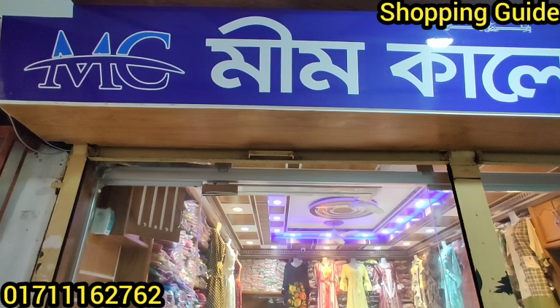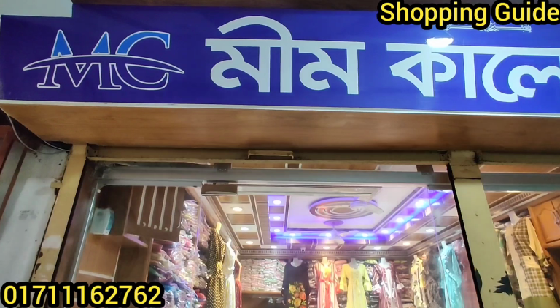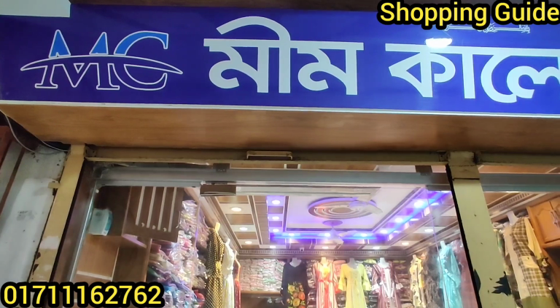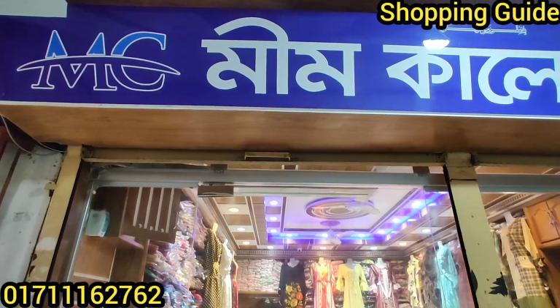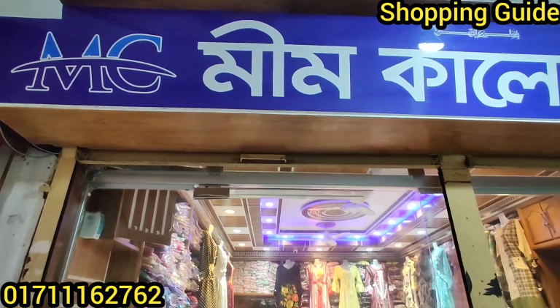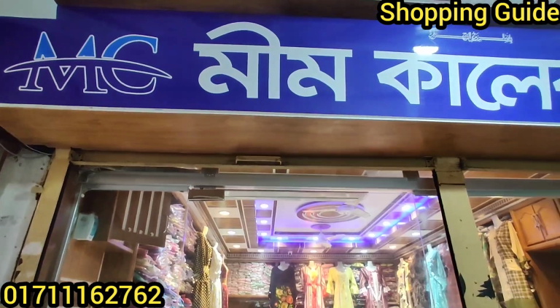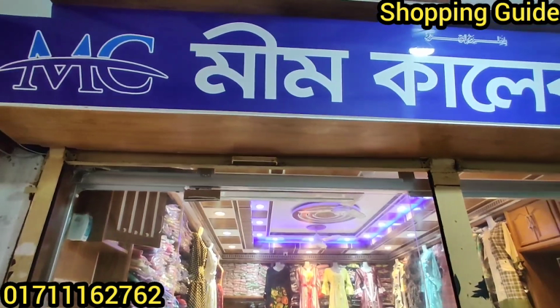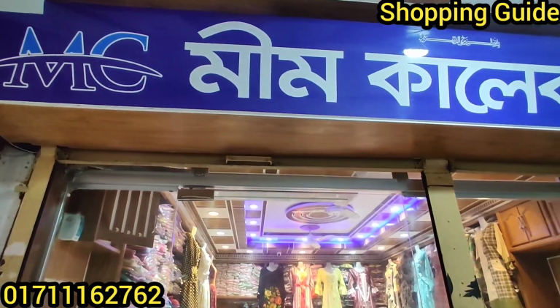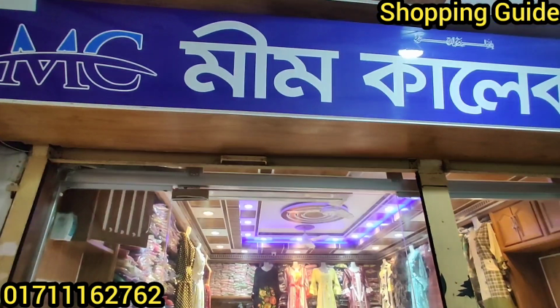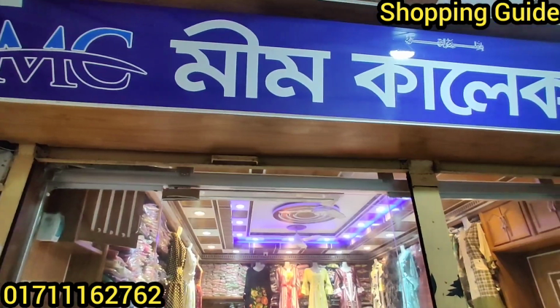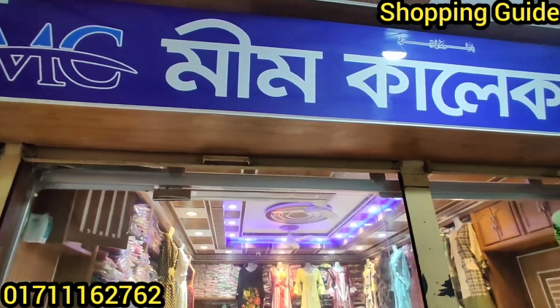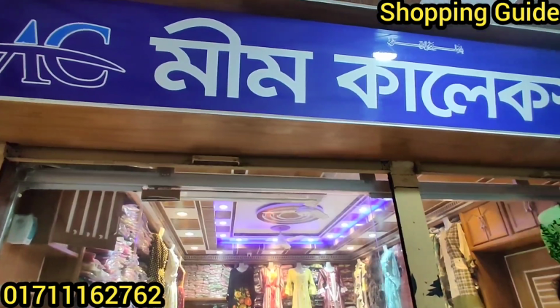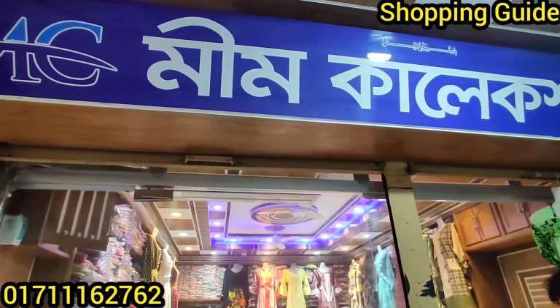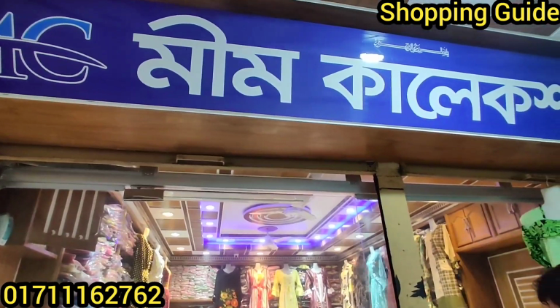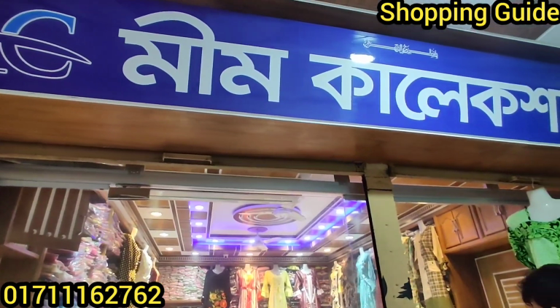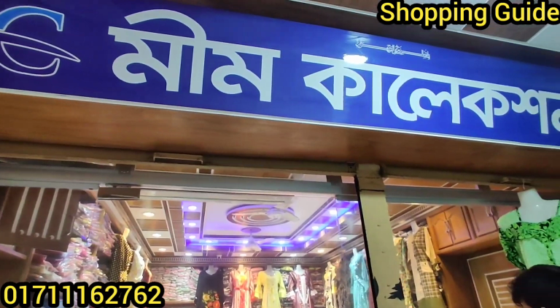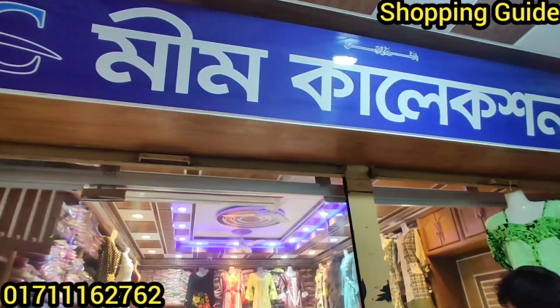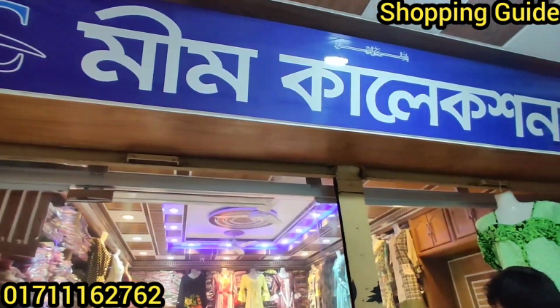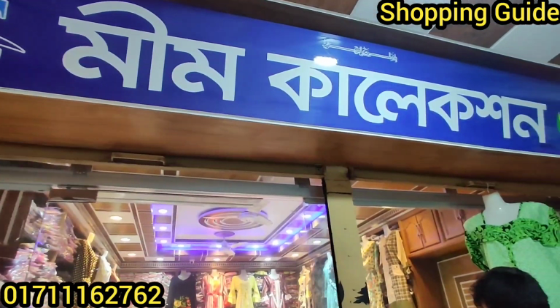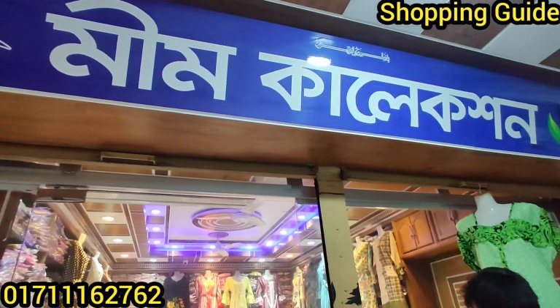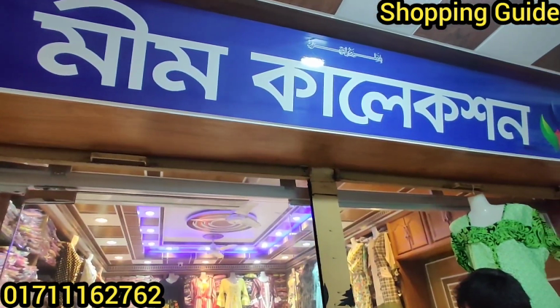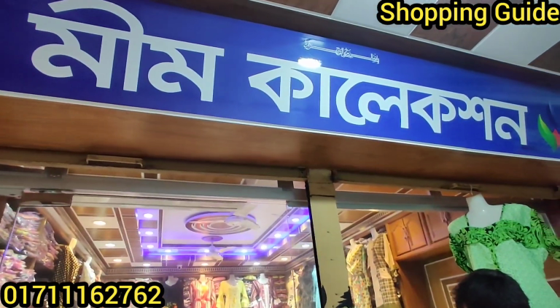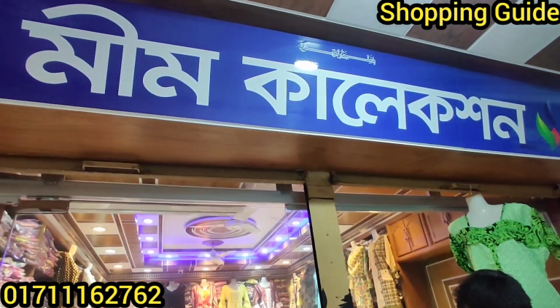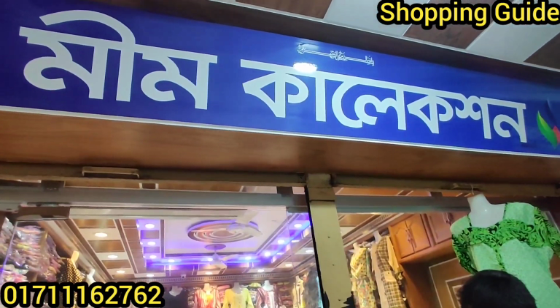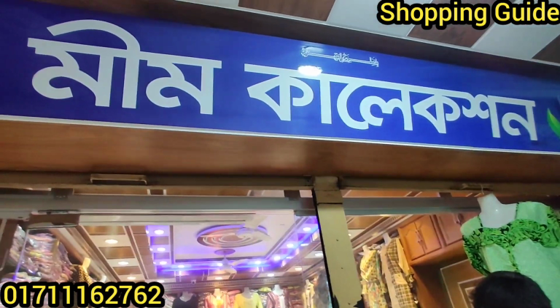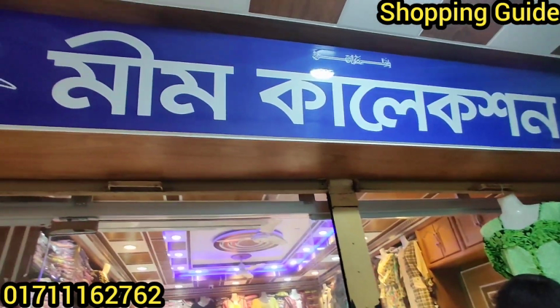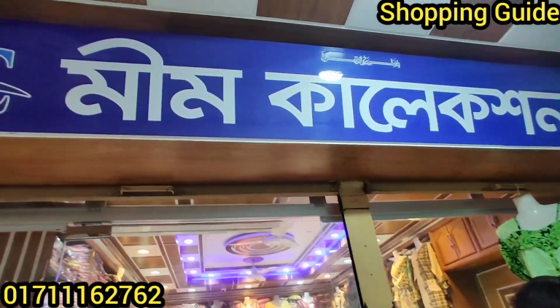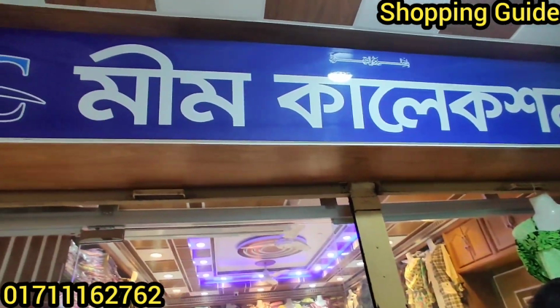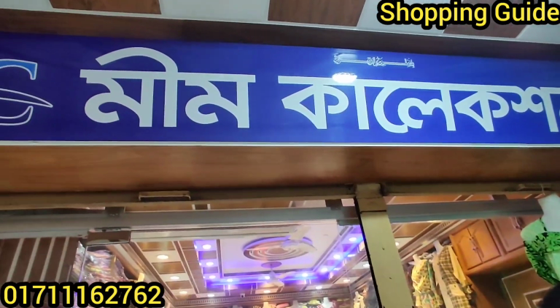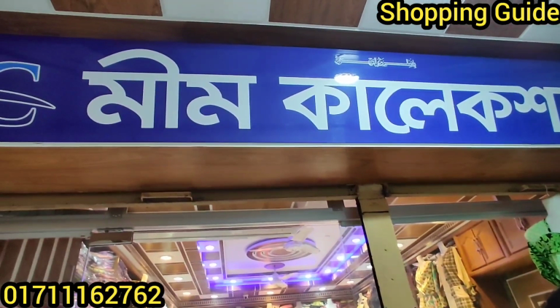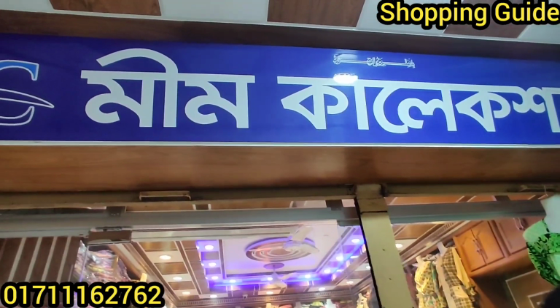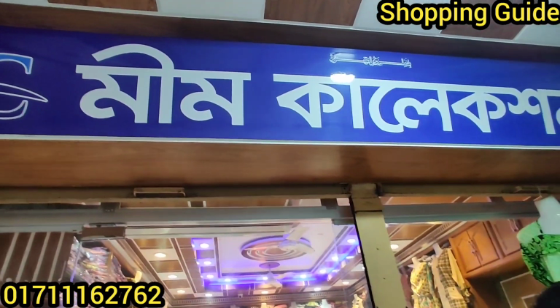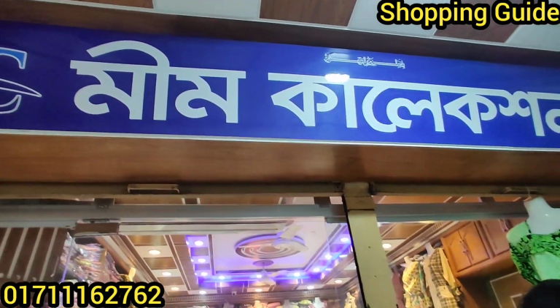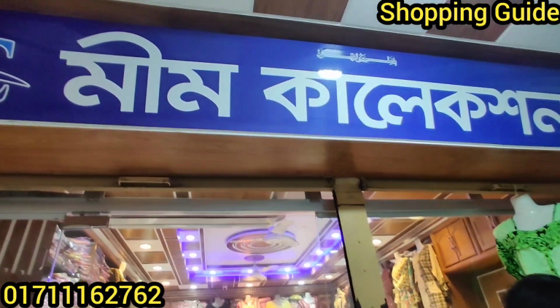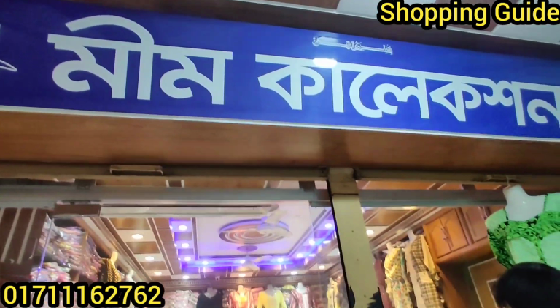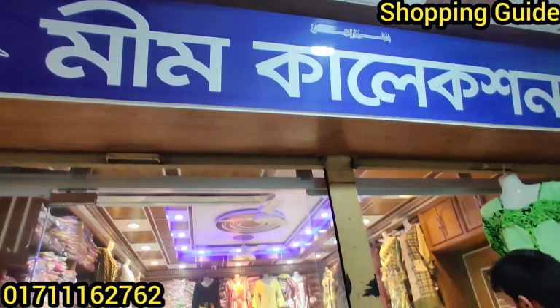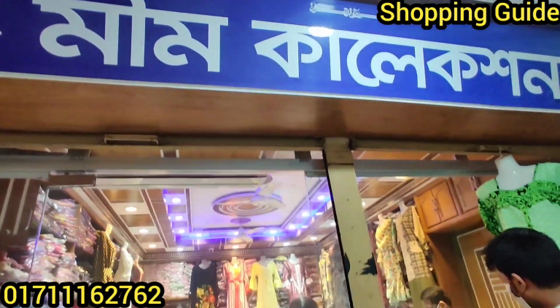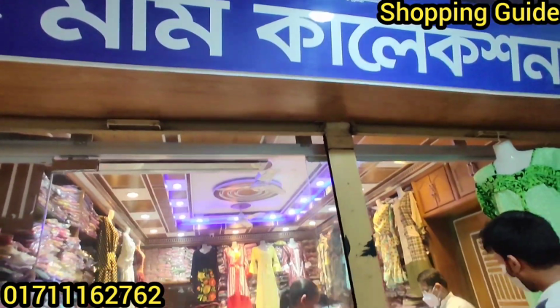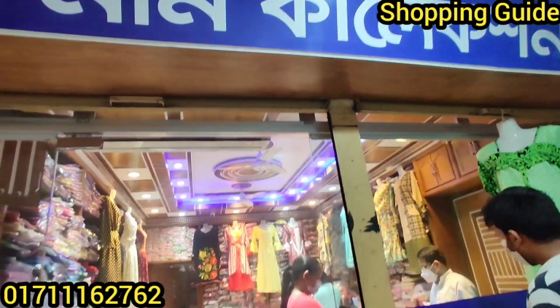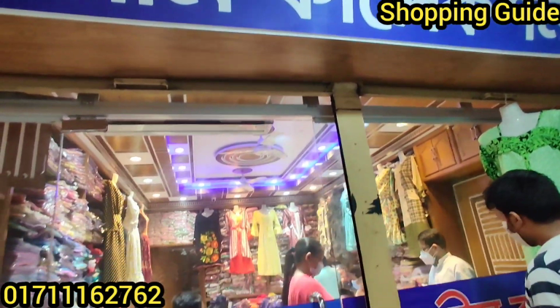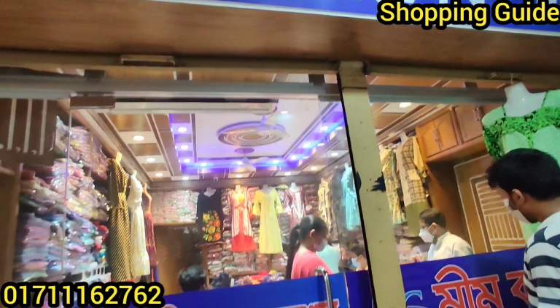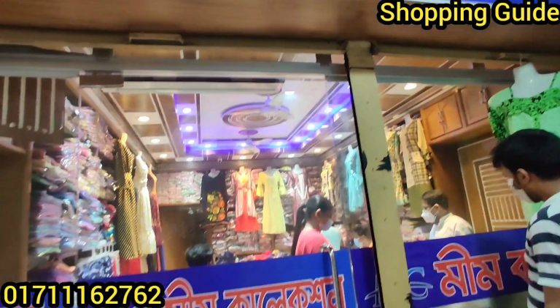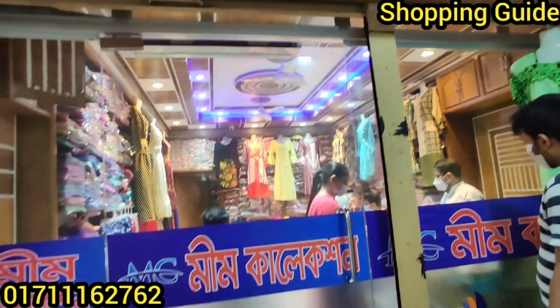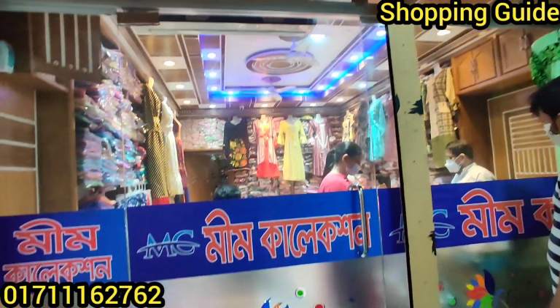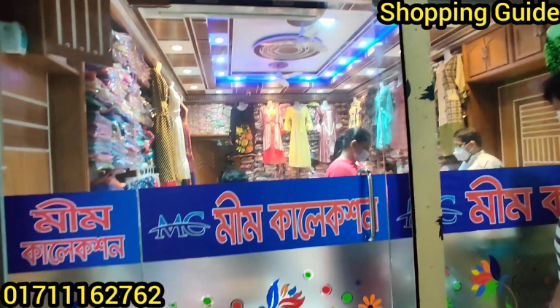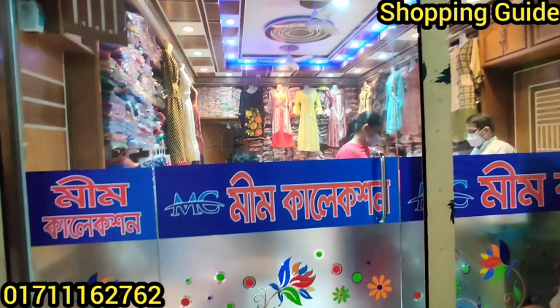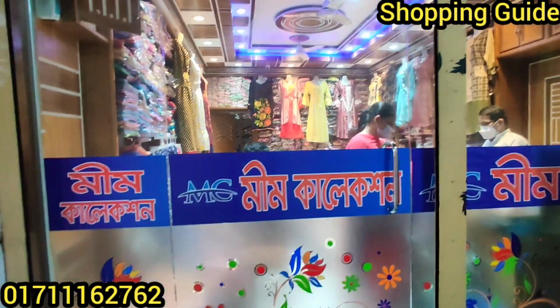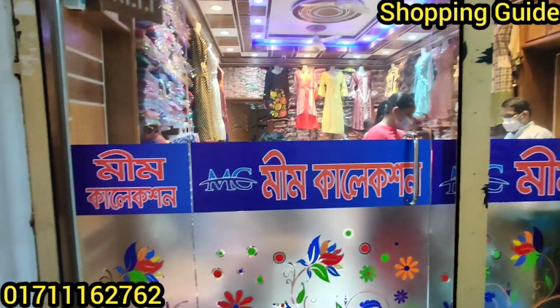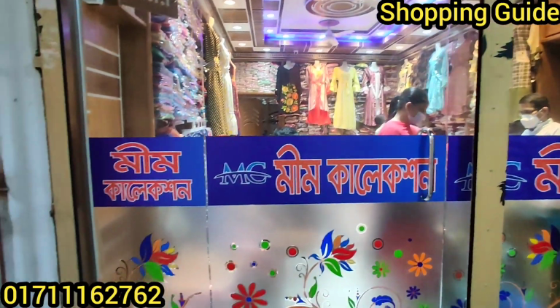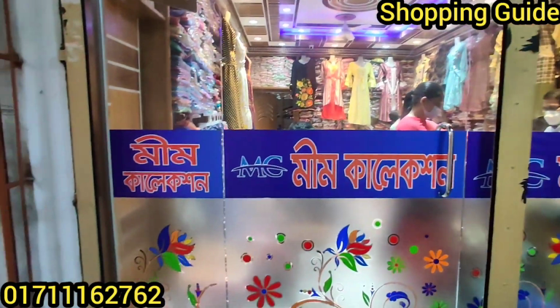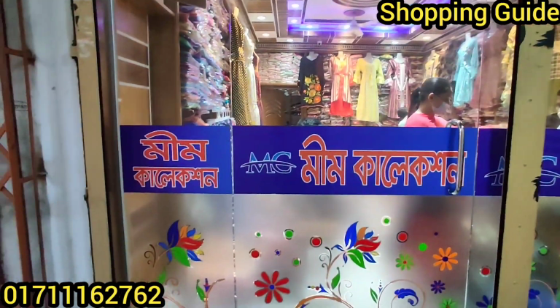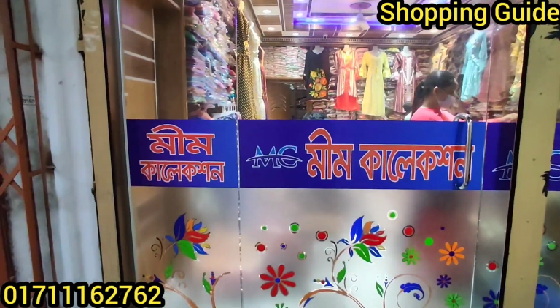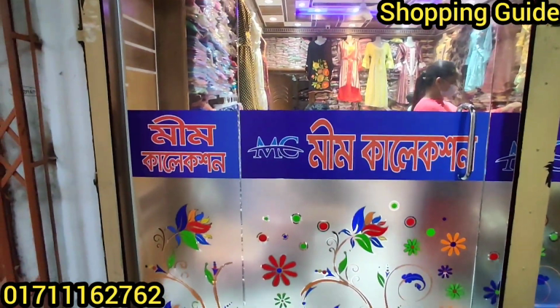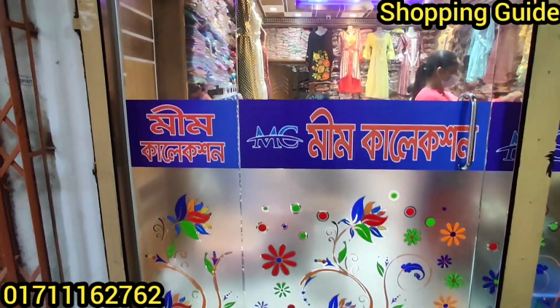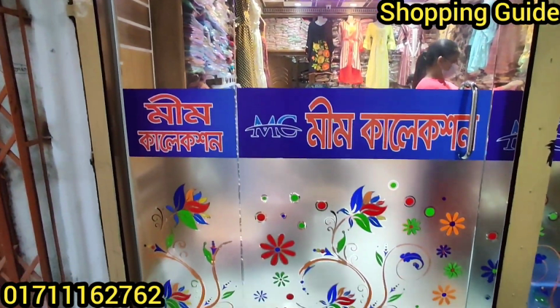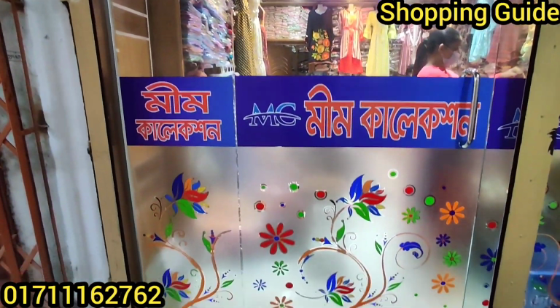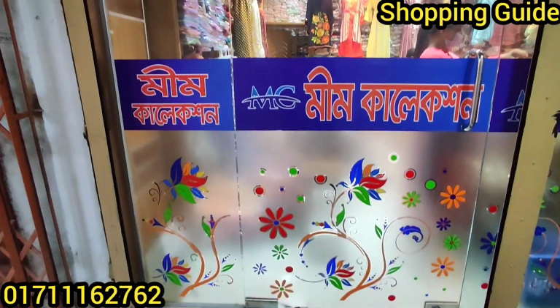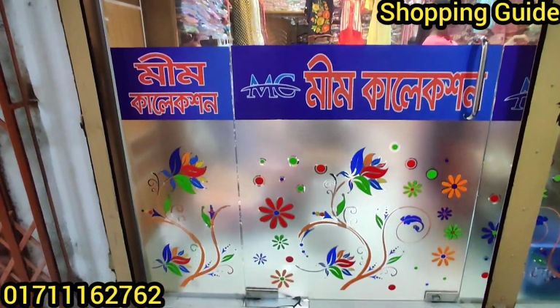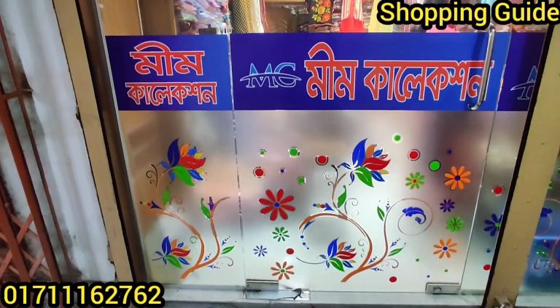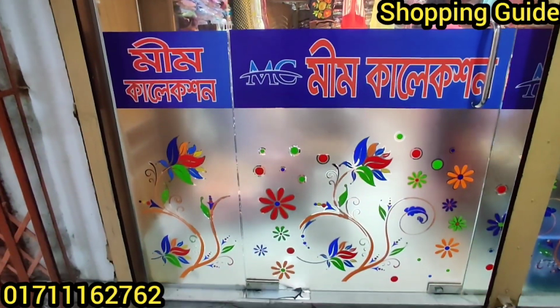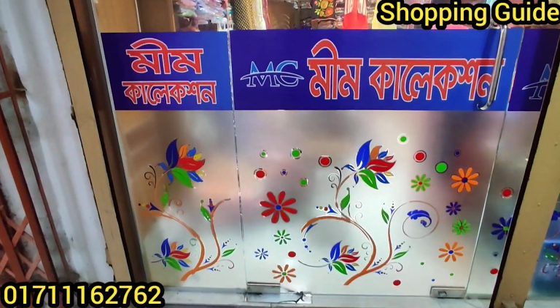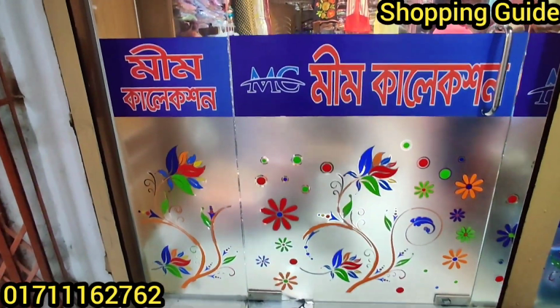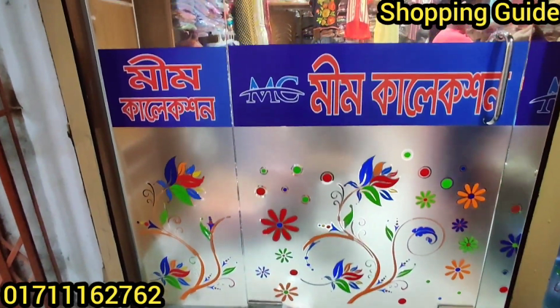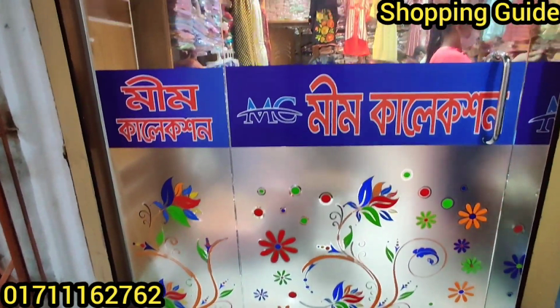Welcome back to my channel. We're shopping — this is a collection of items at a medium wholesale shop.